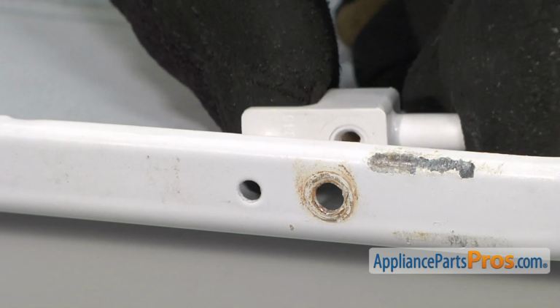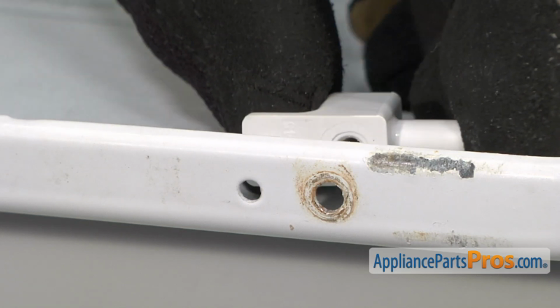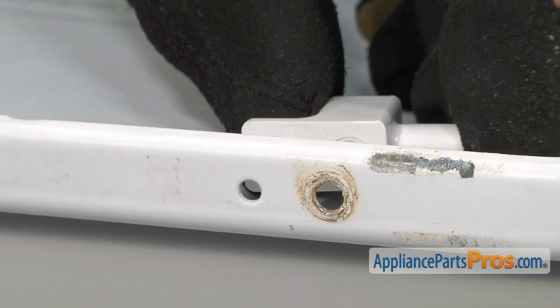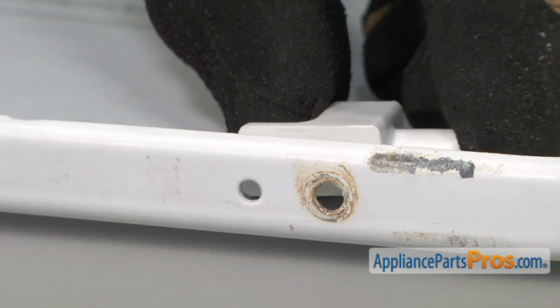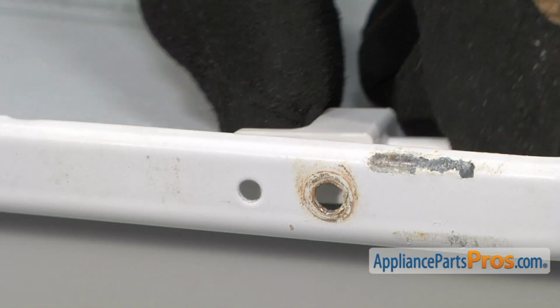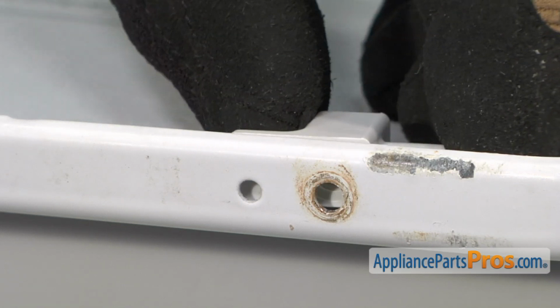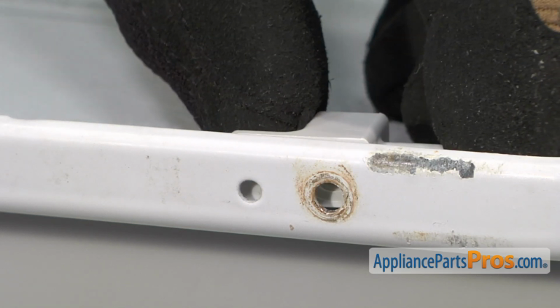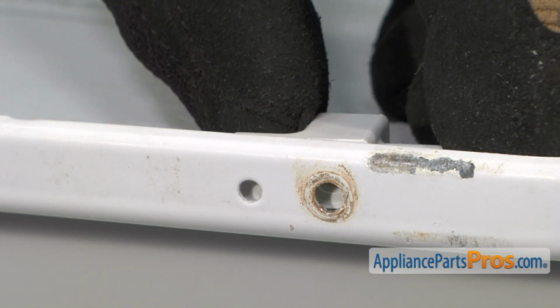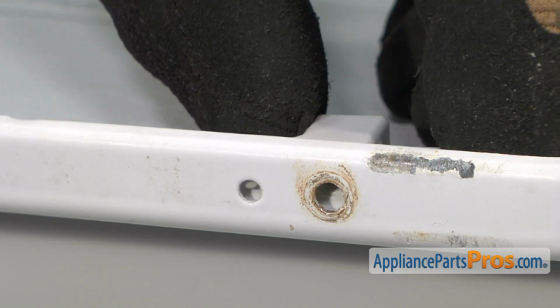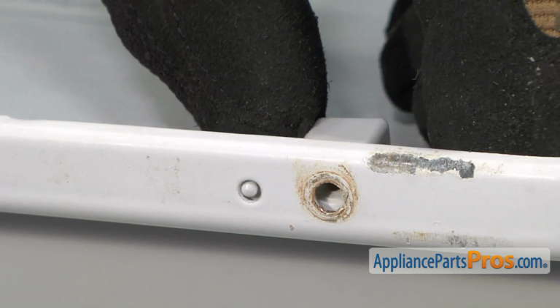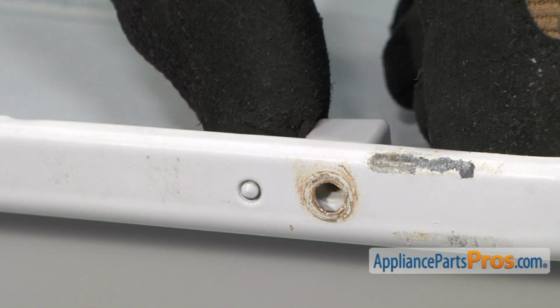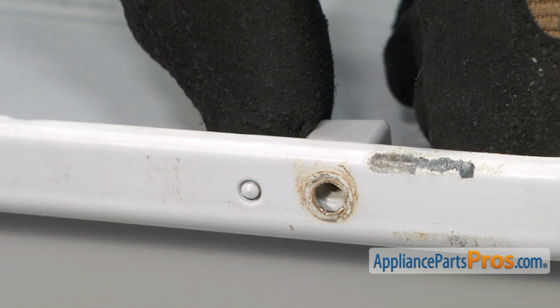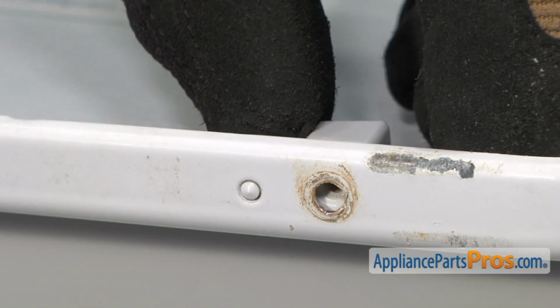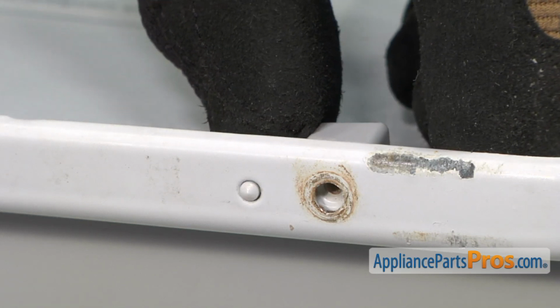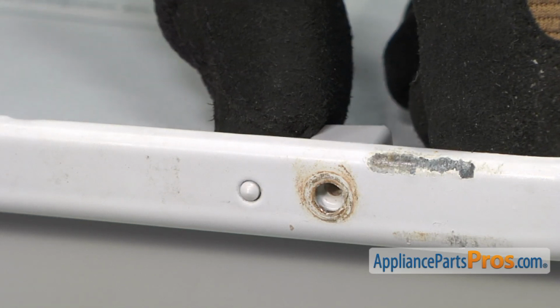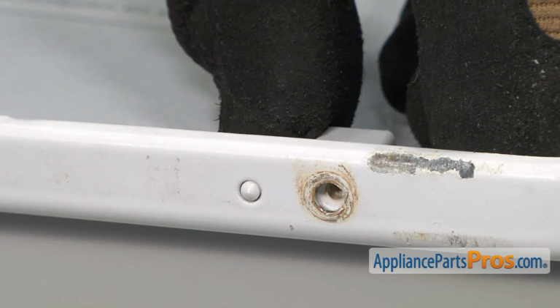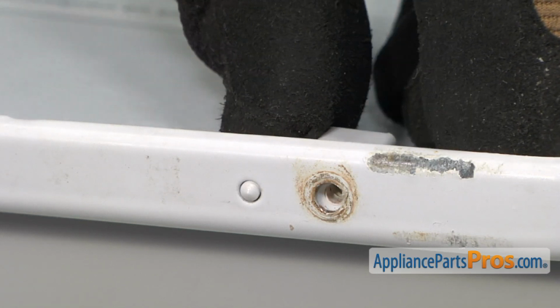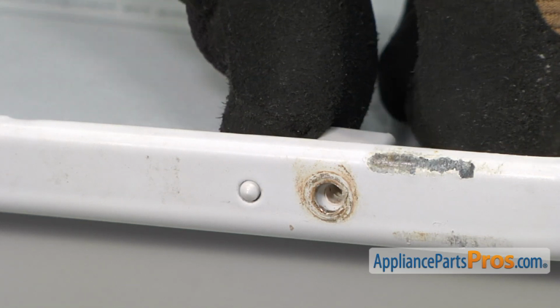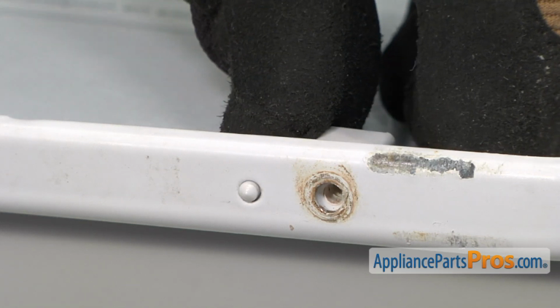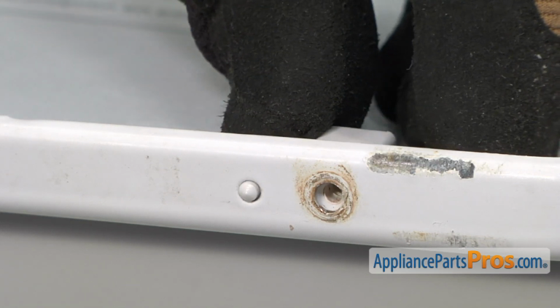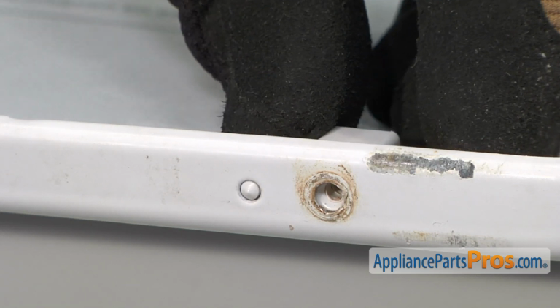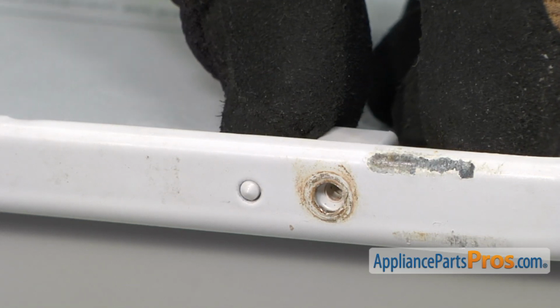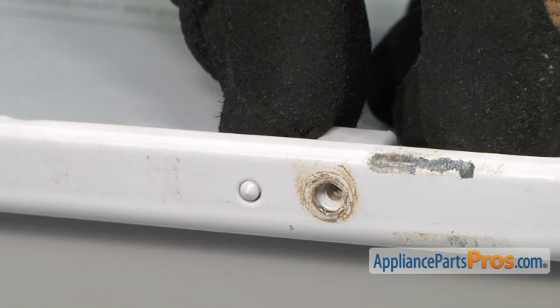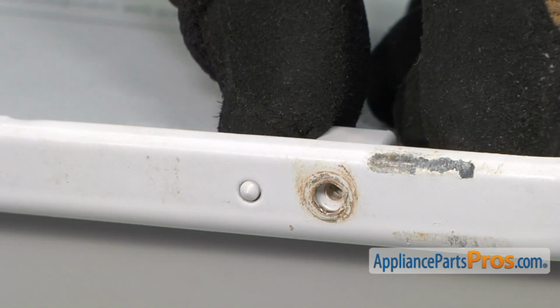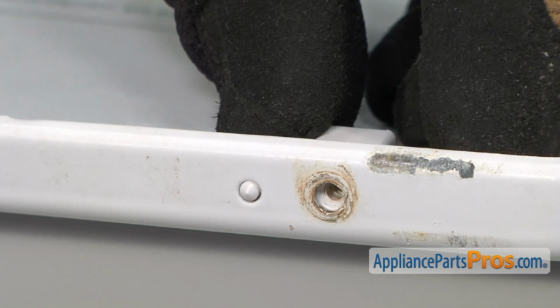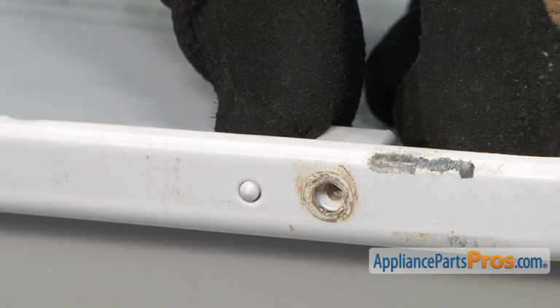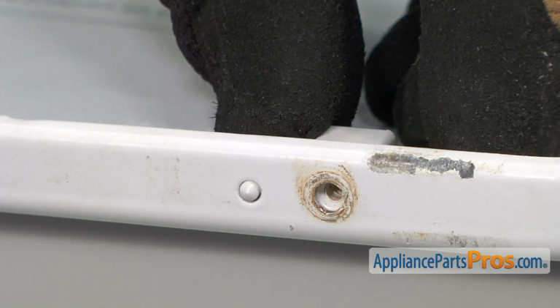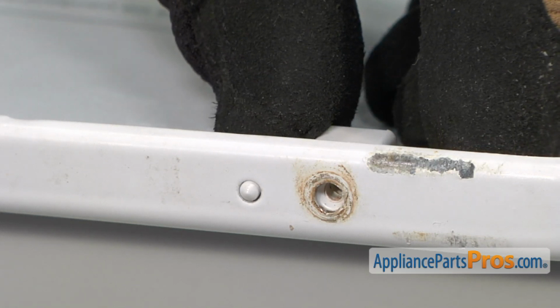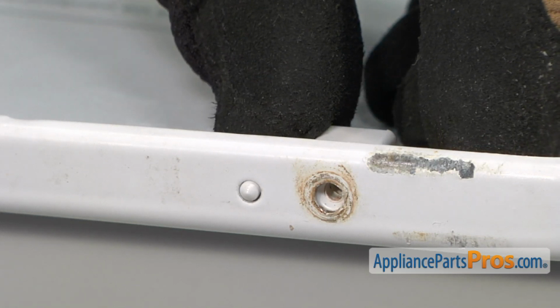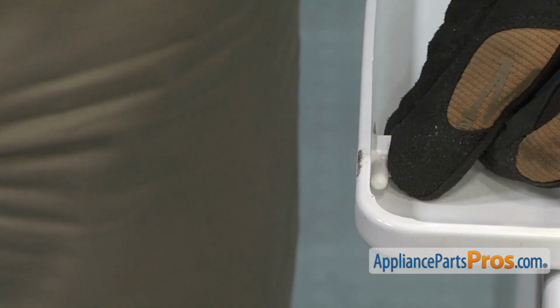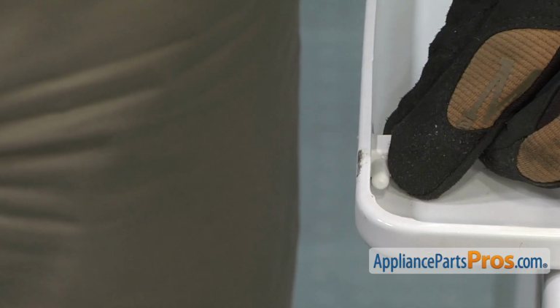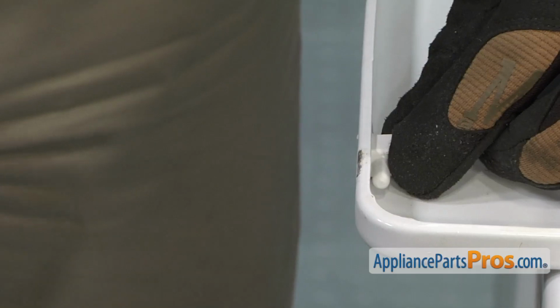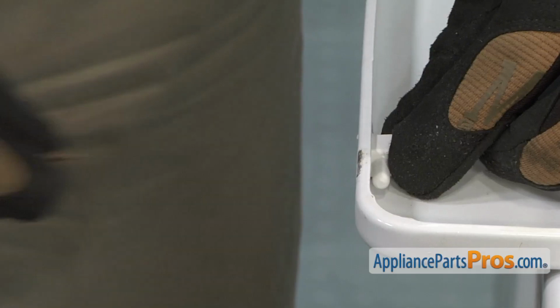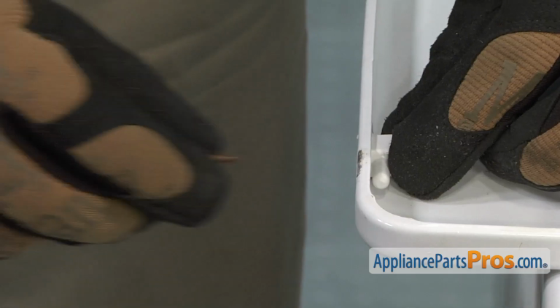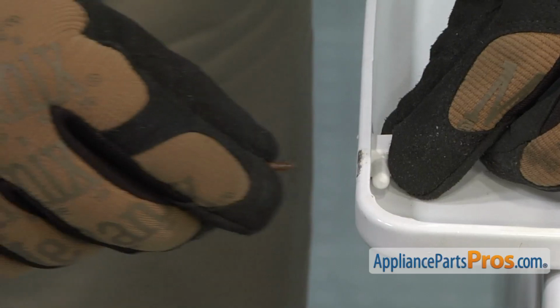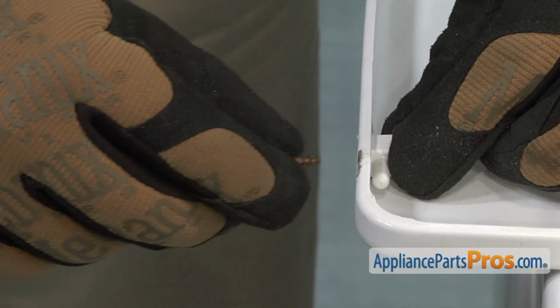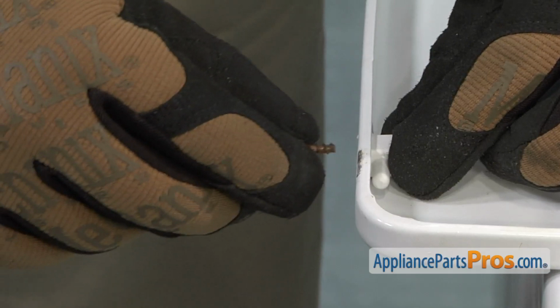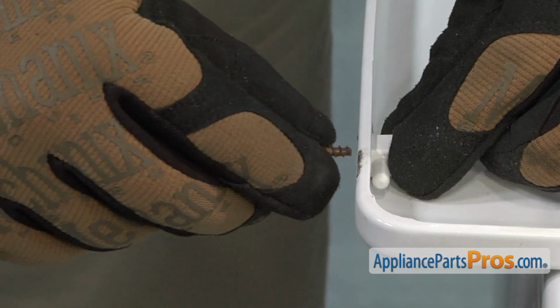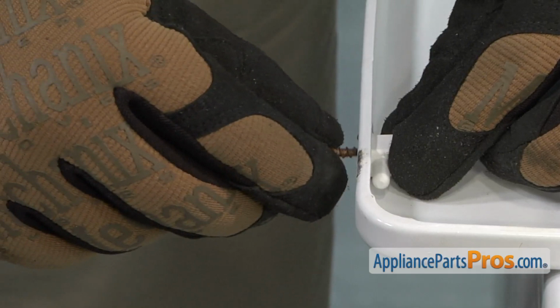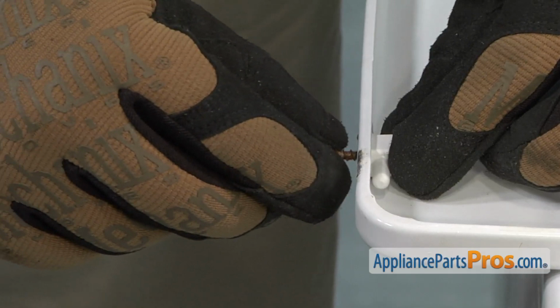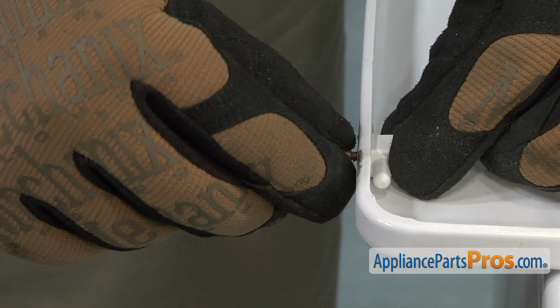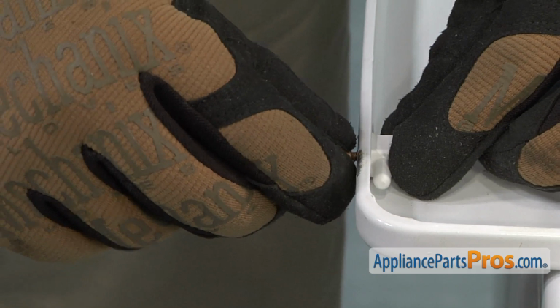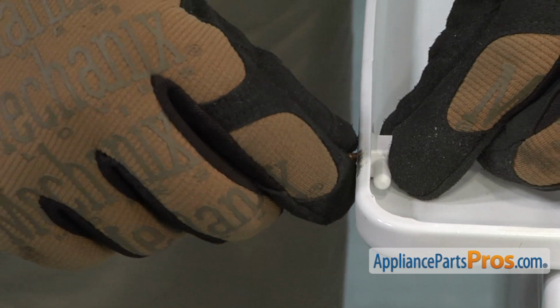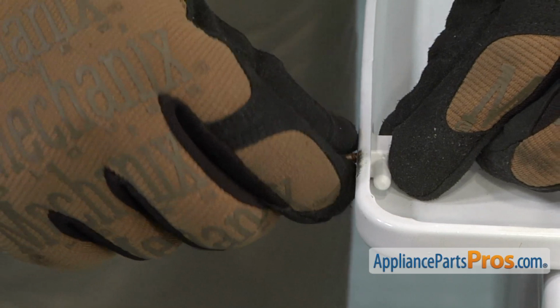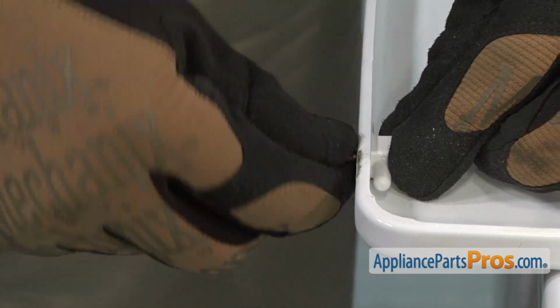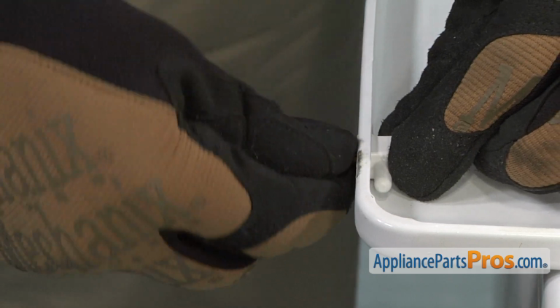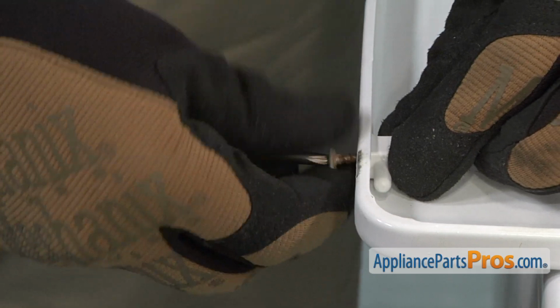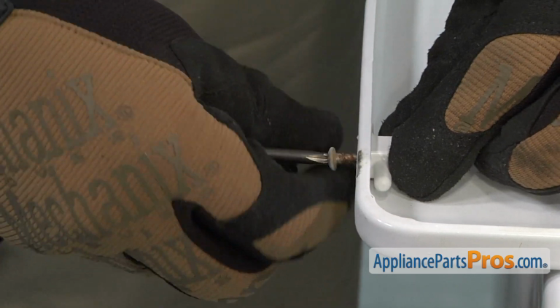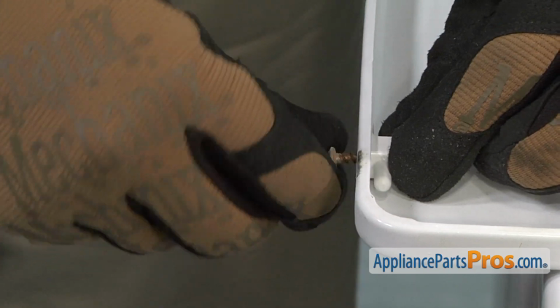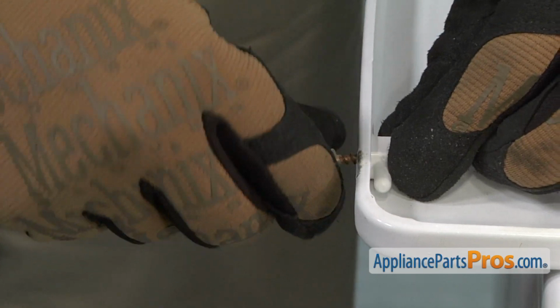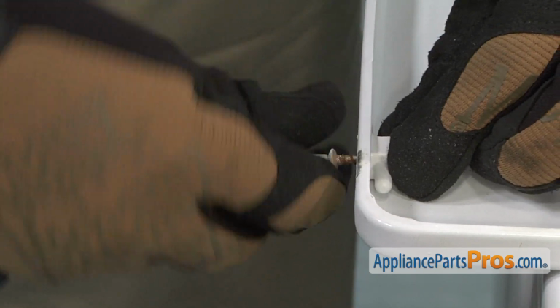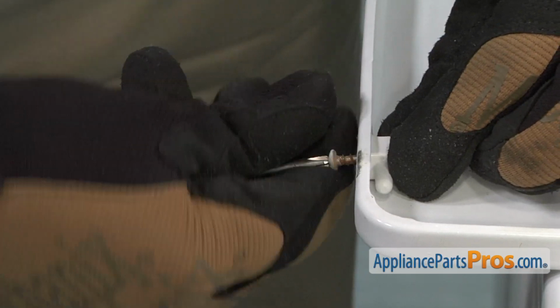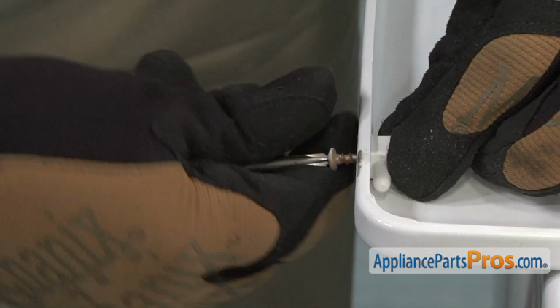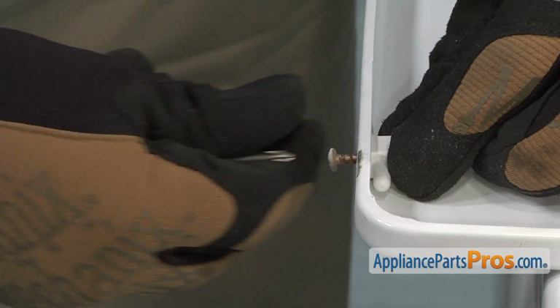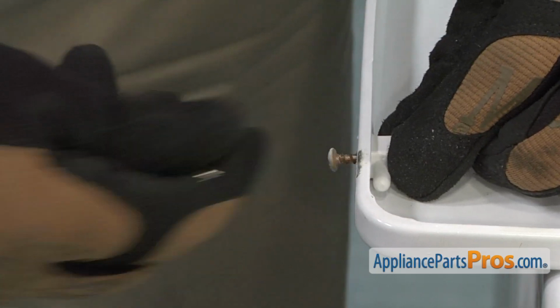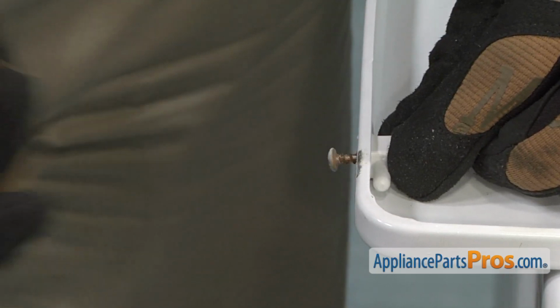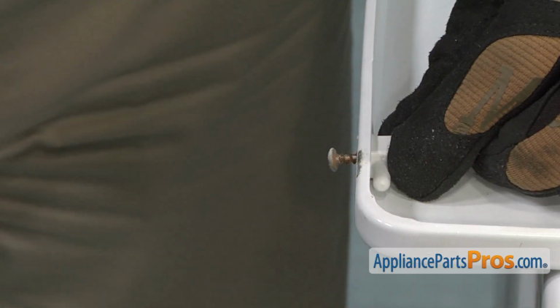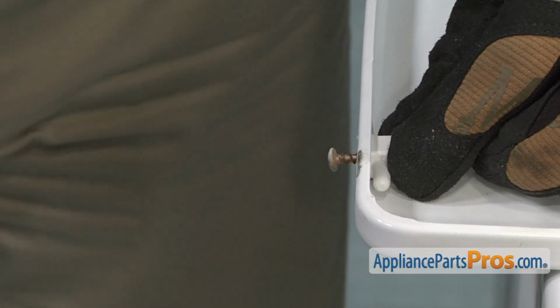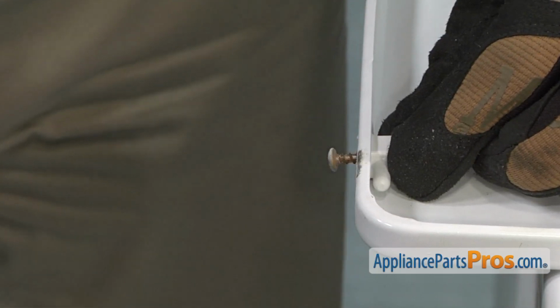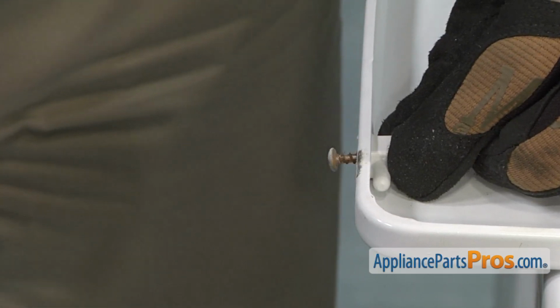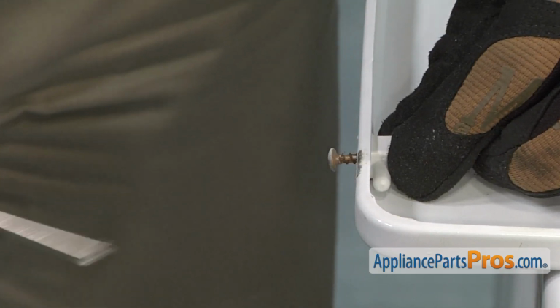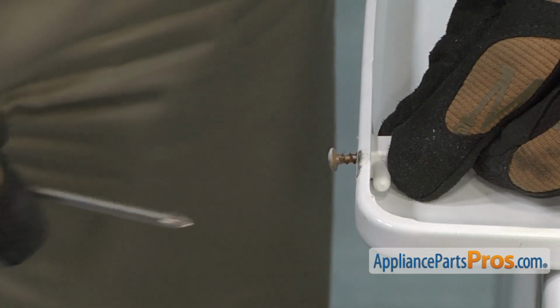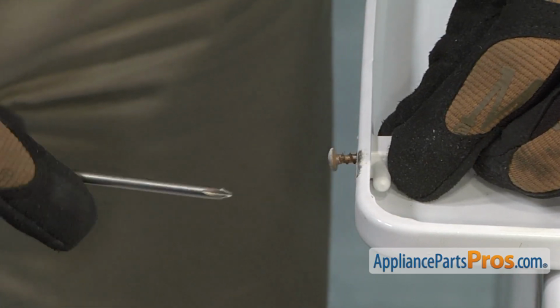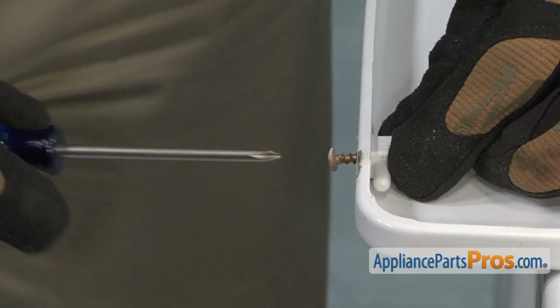As you install the new hinge pin, make sure that the small locator tab goes into the hole in the washer lid. Thread in and tighten the Phillips head screw.